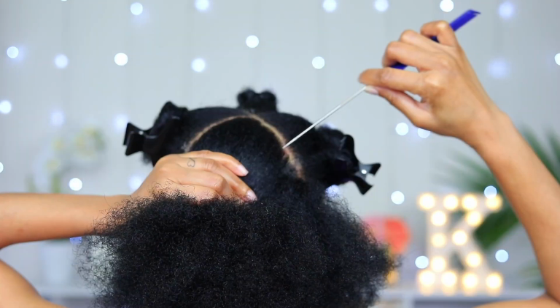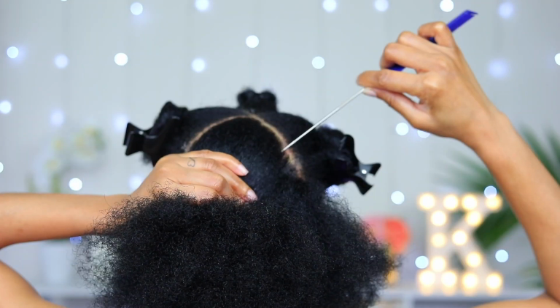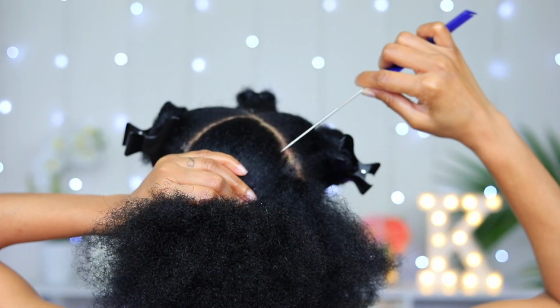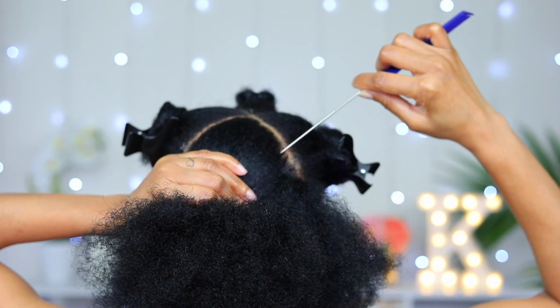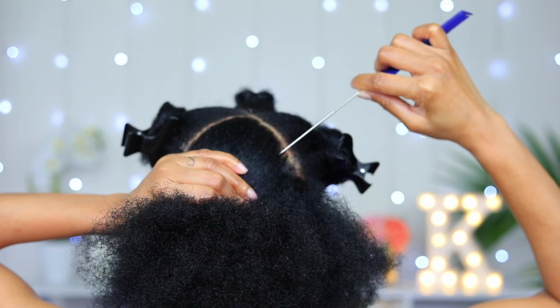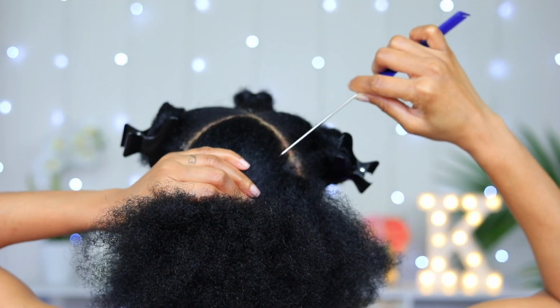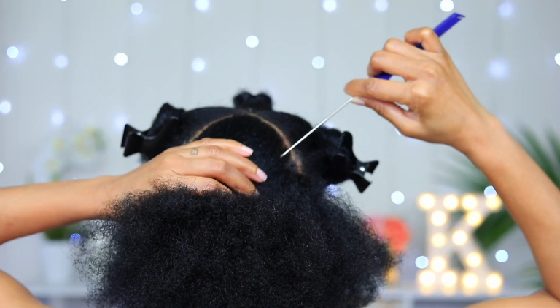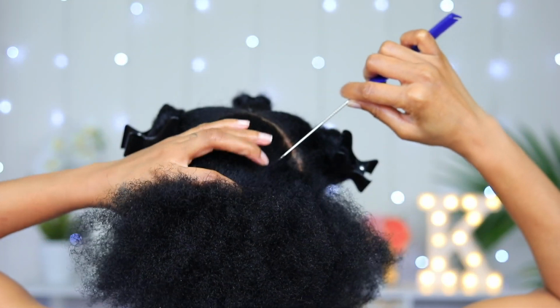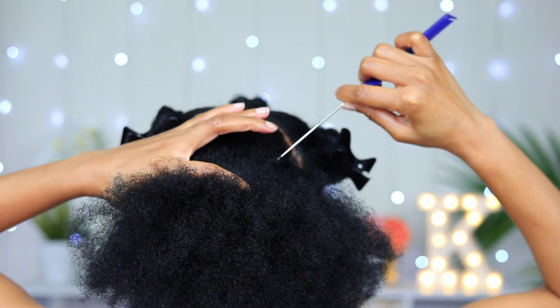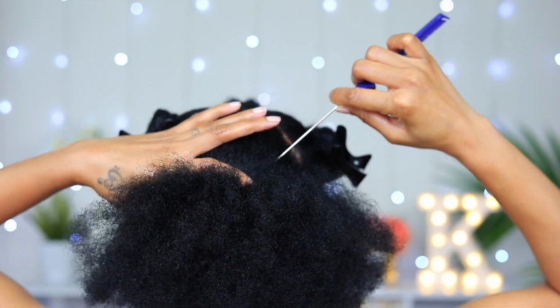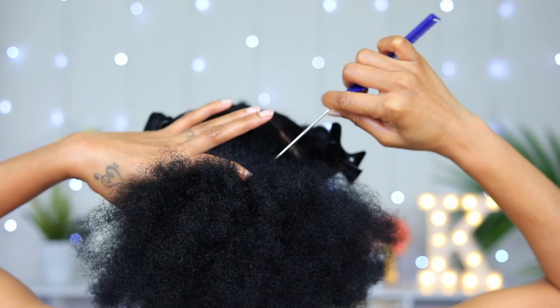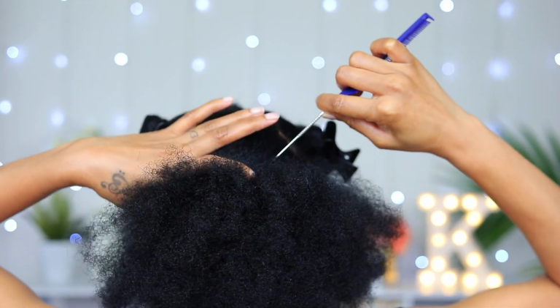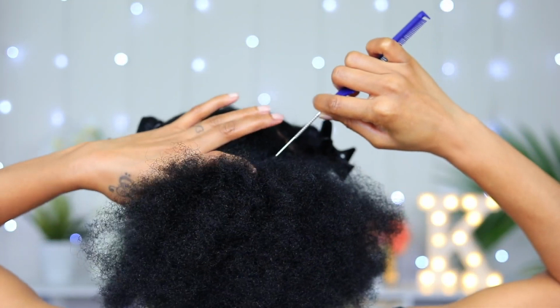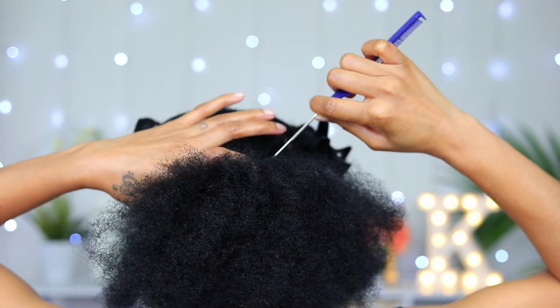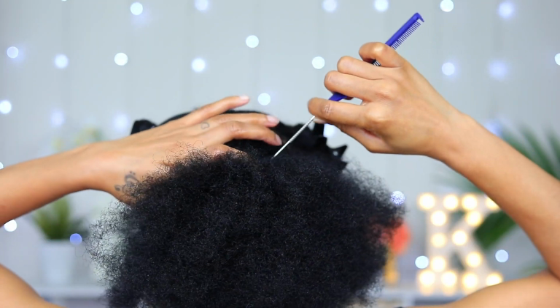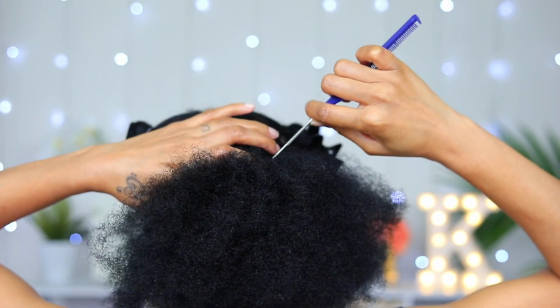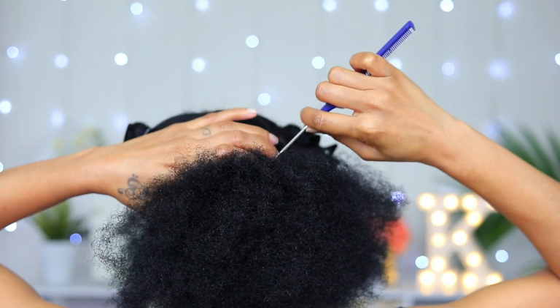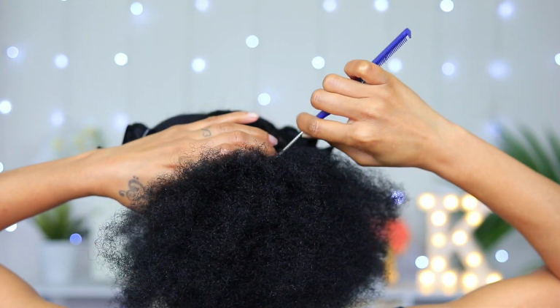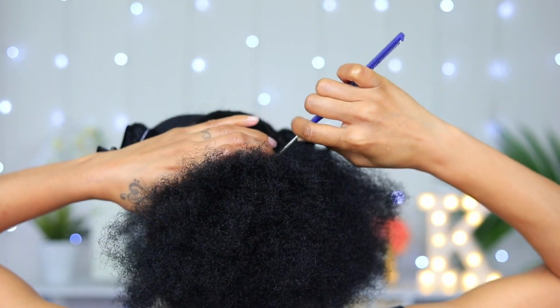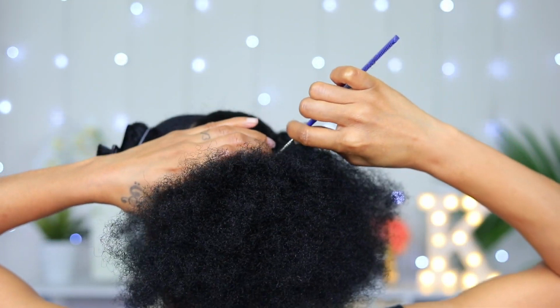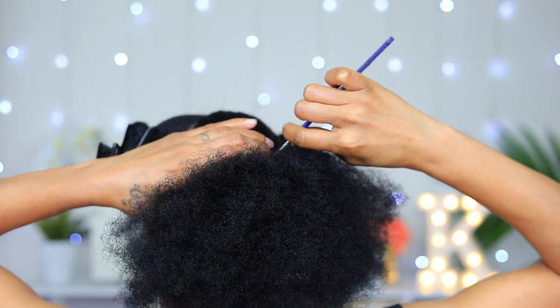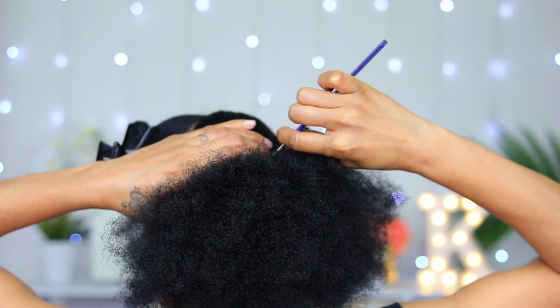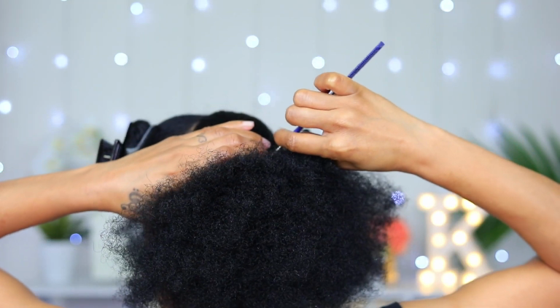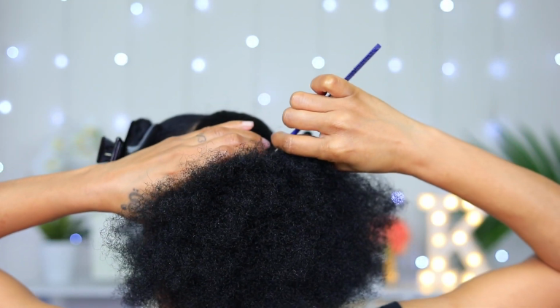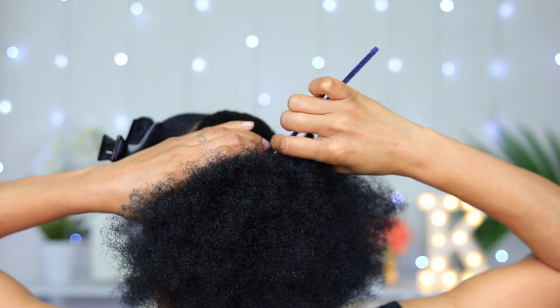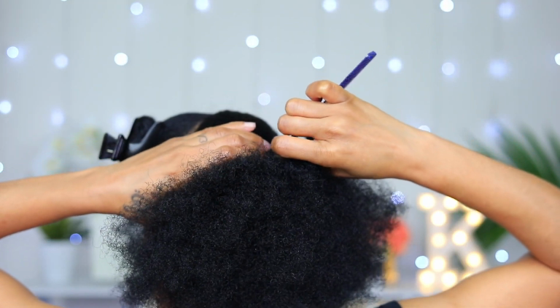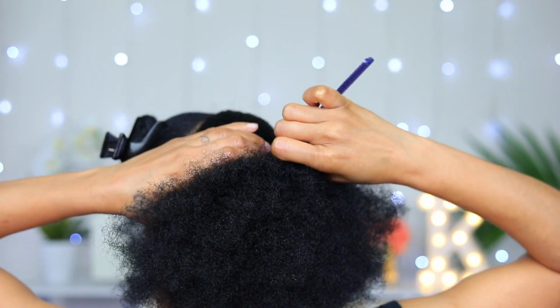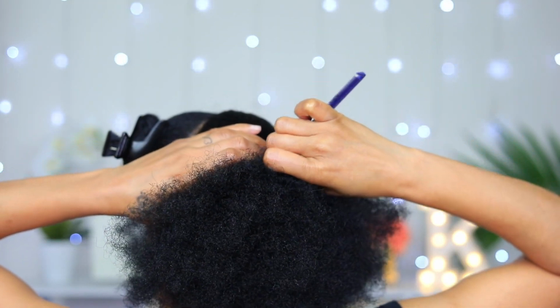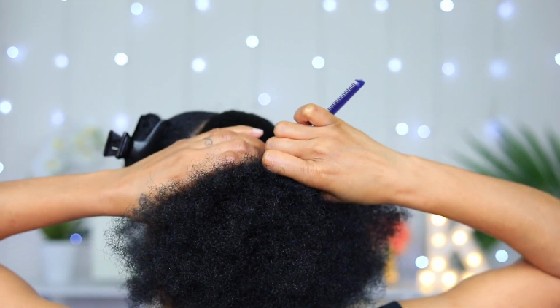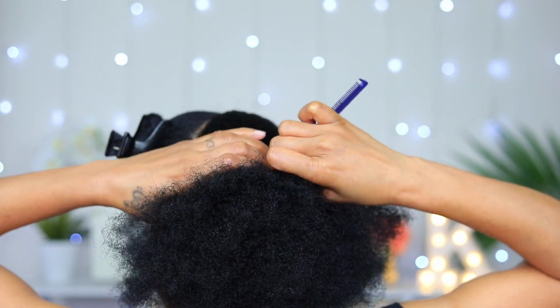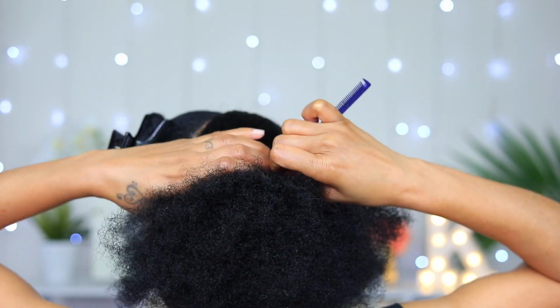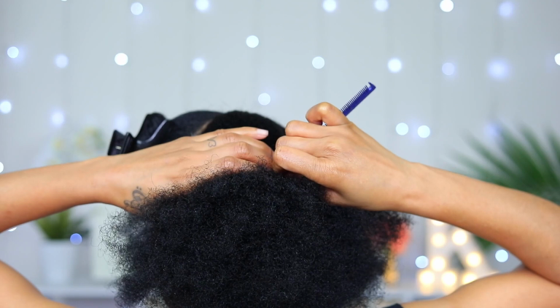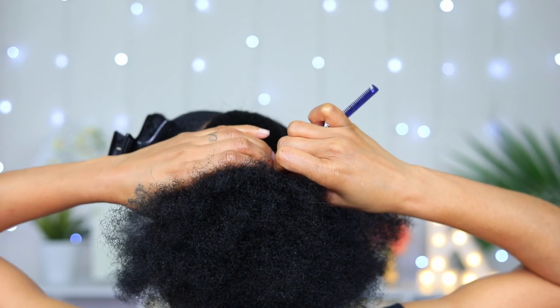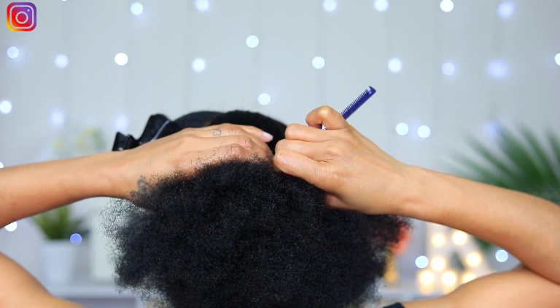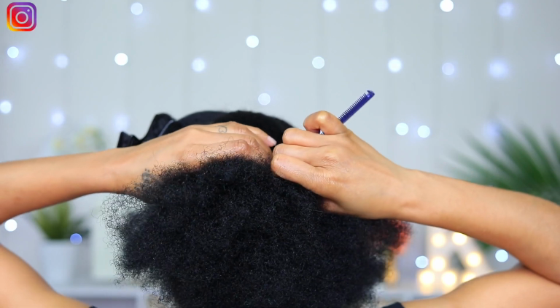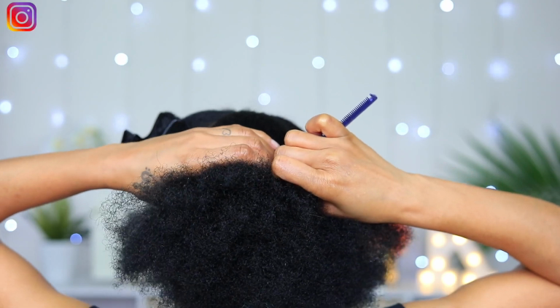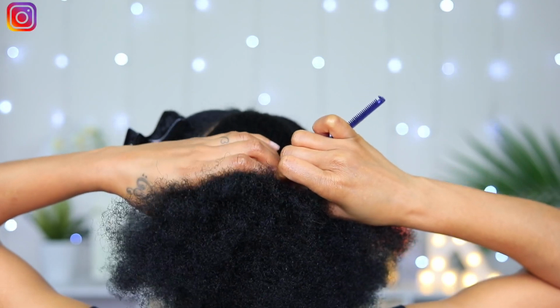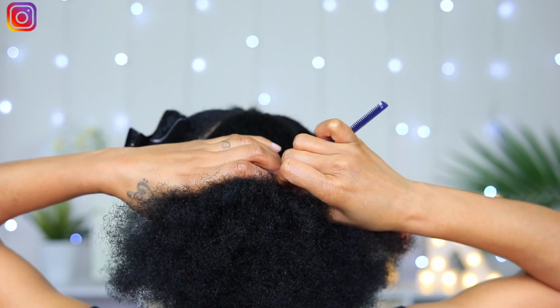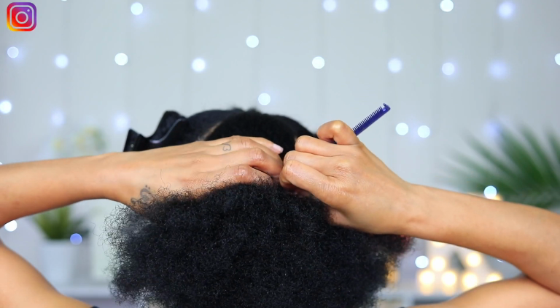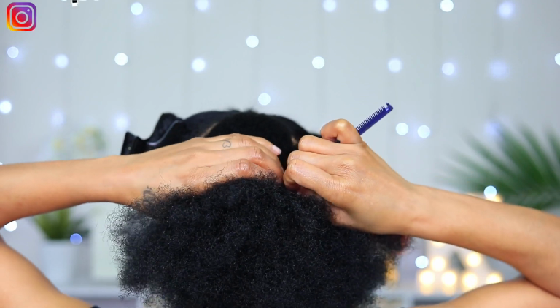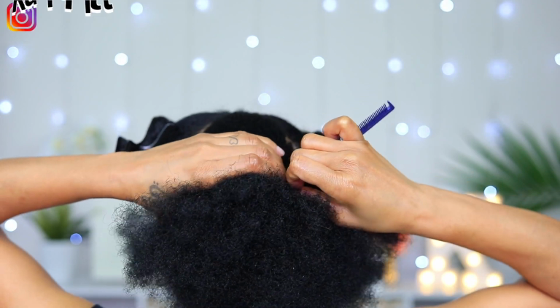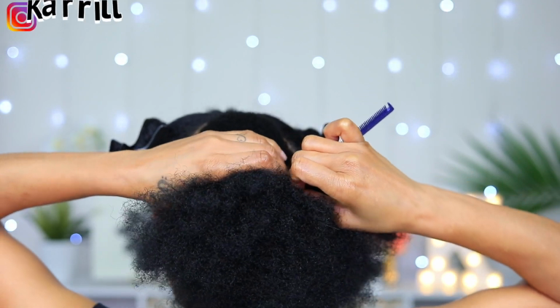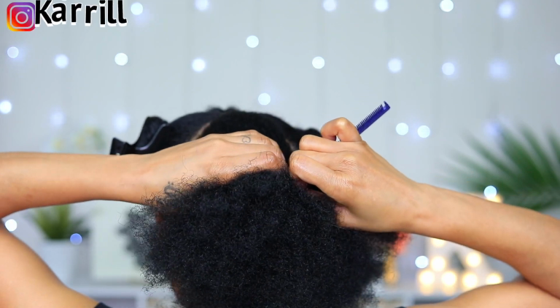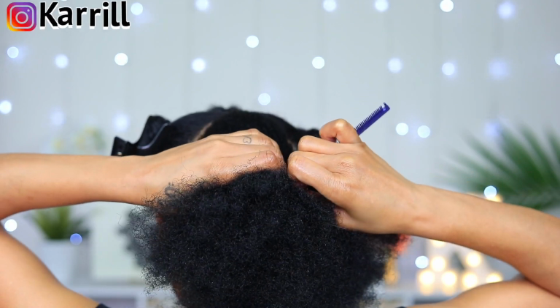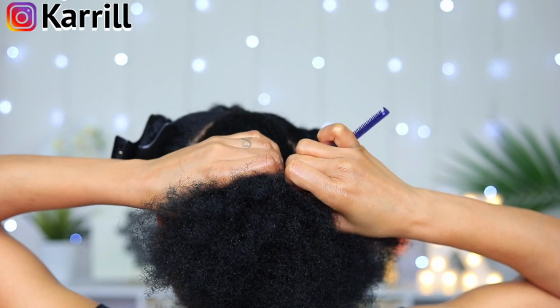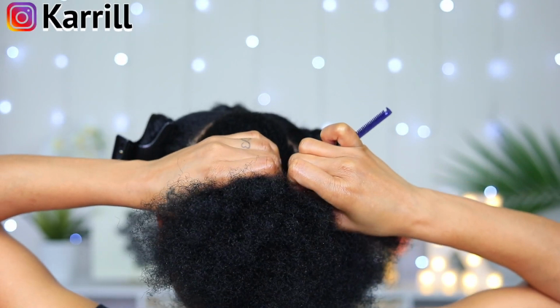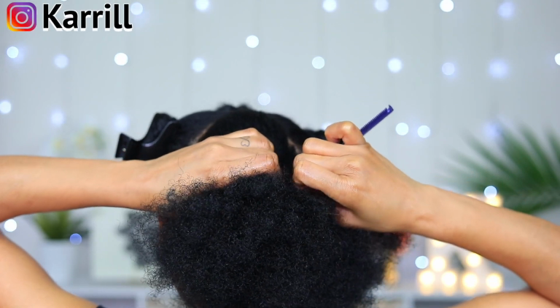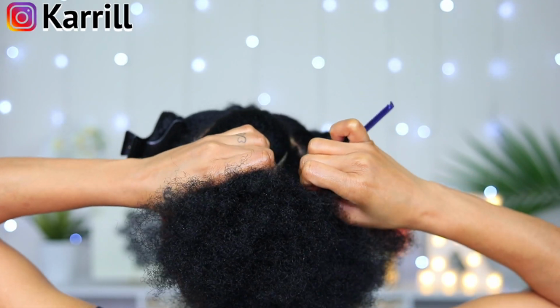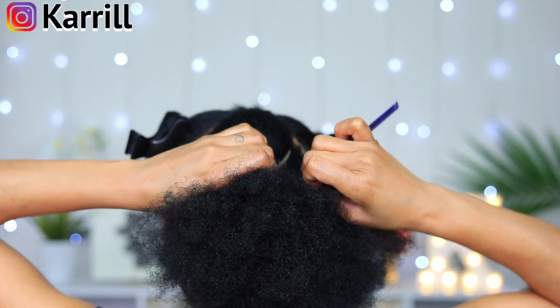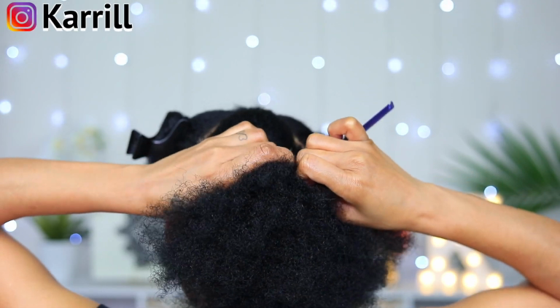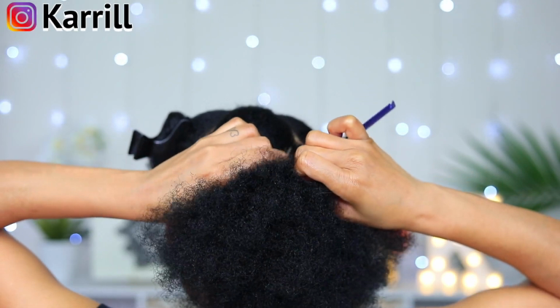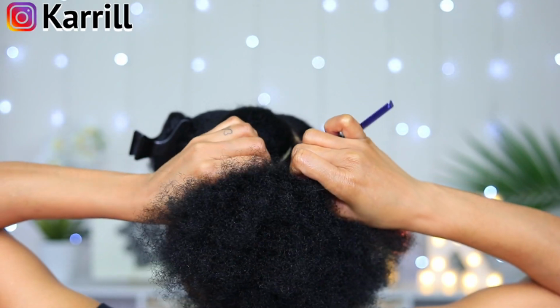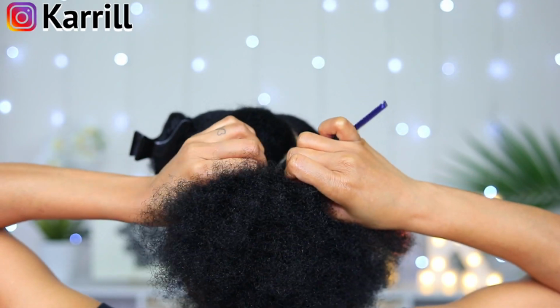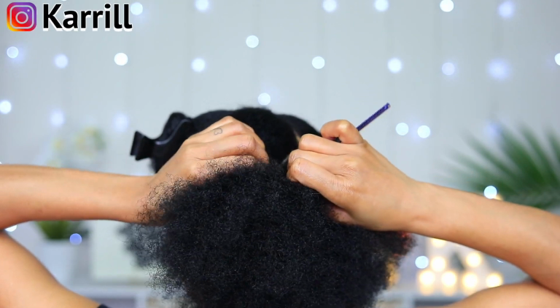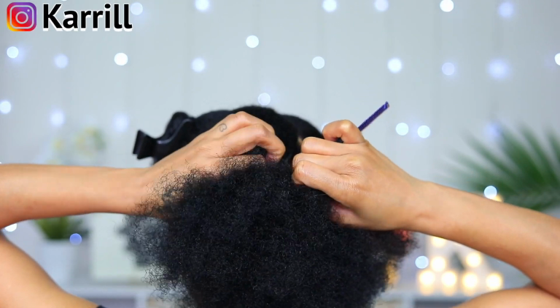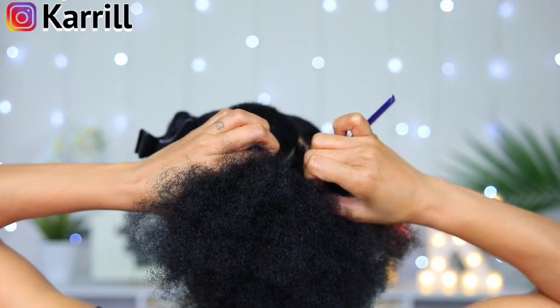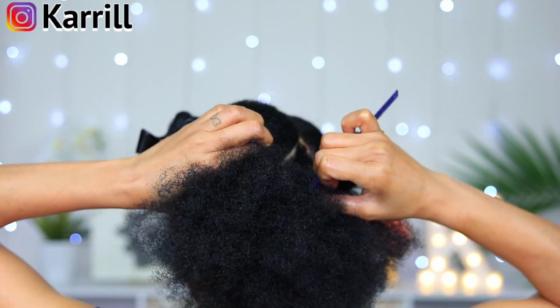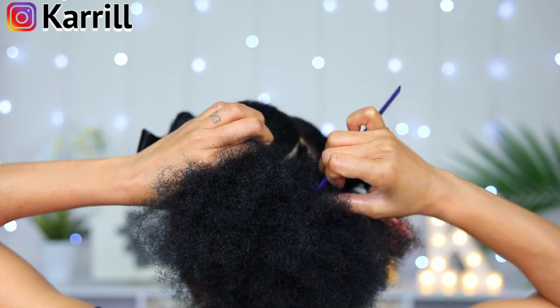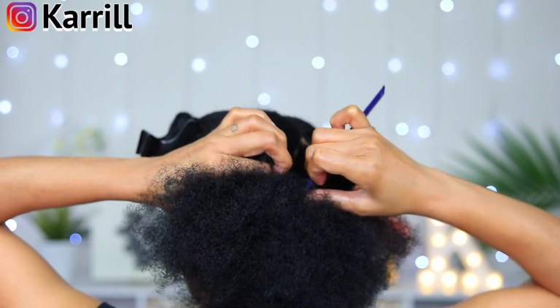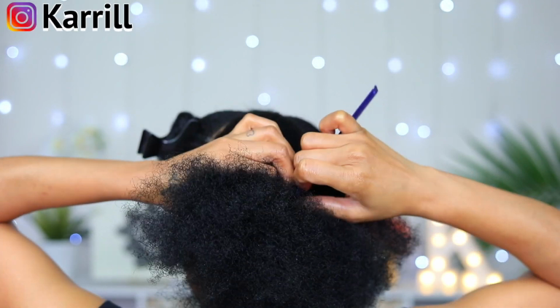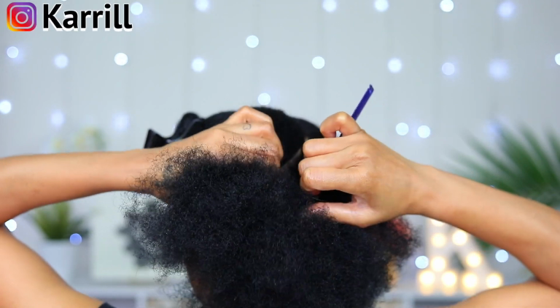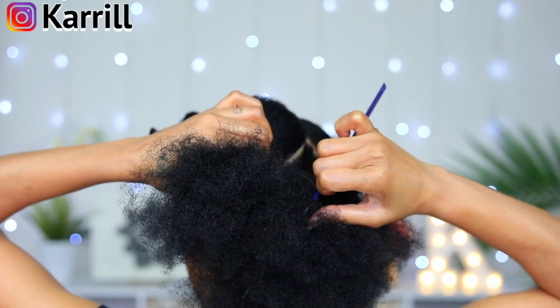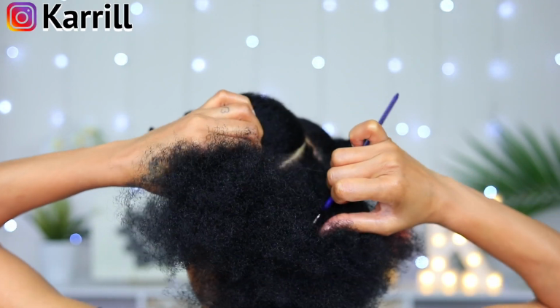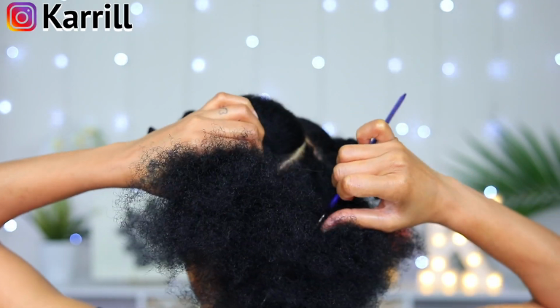Now for the back, I'm starting my first parting off at the right side at the top, going to the left at the back of my ear.